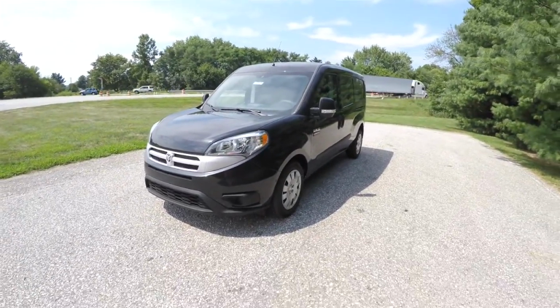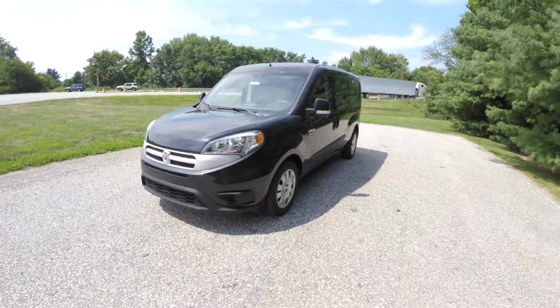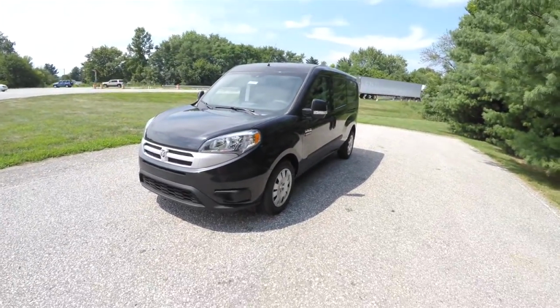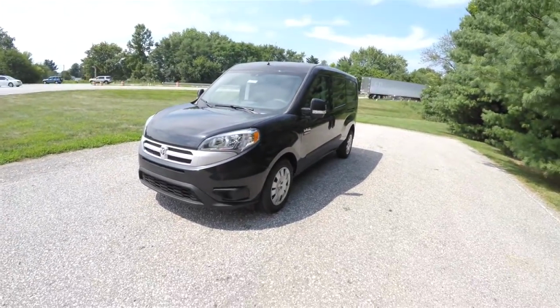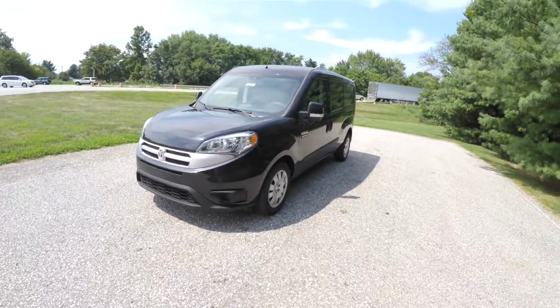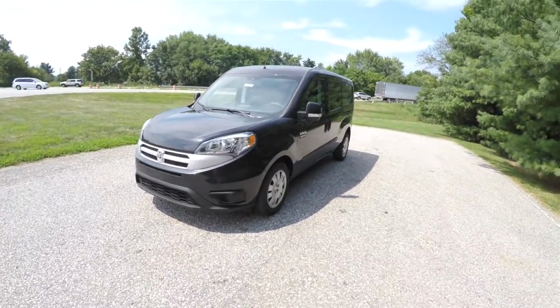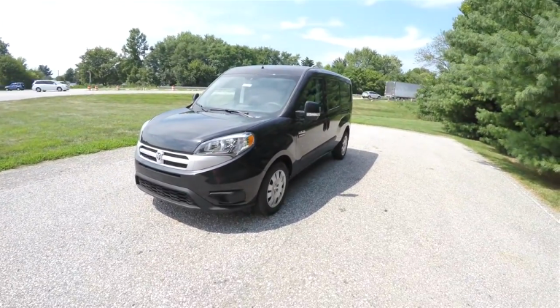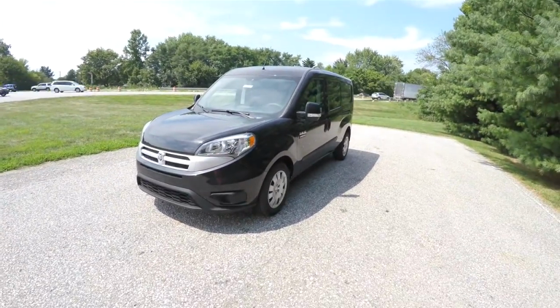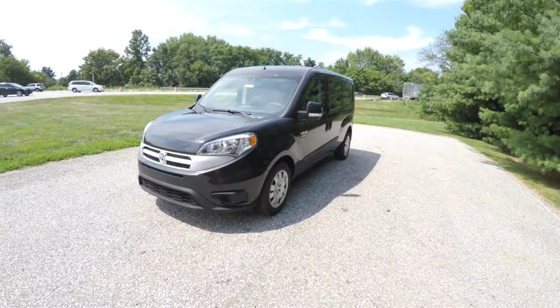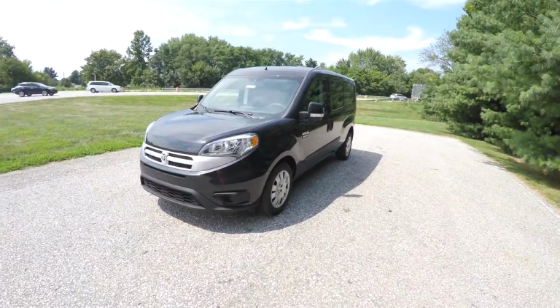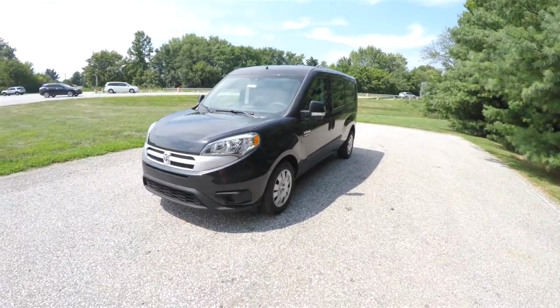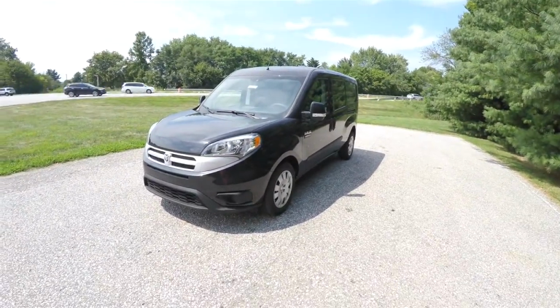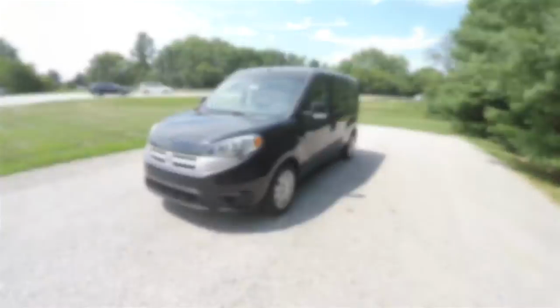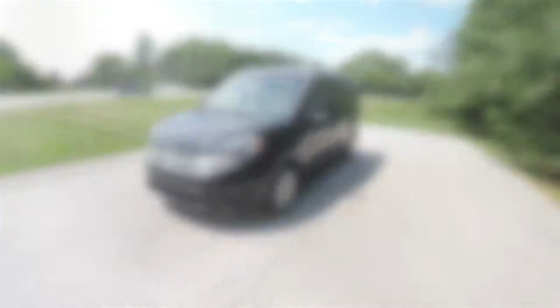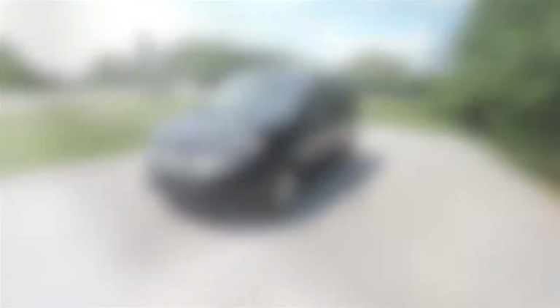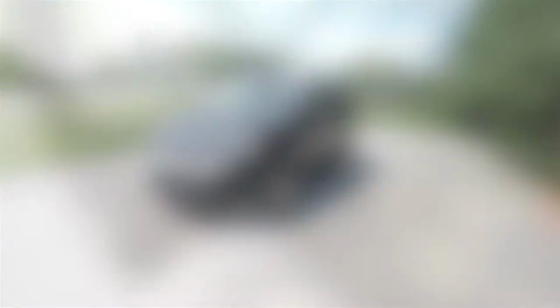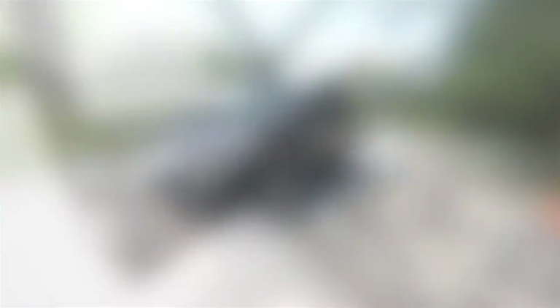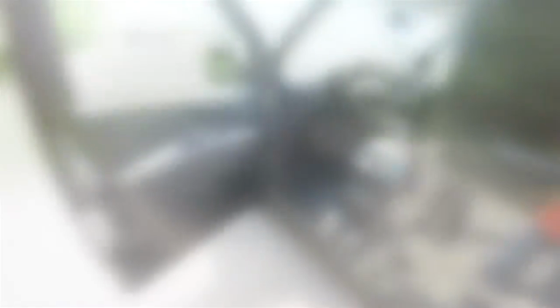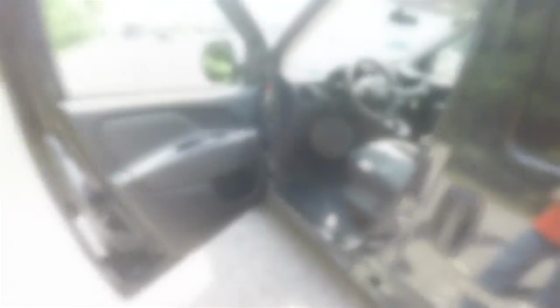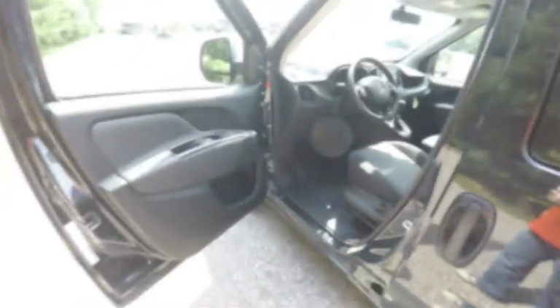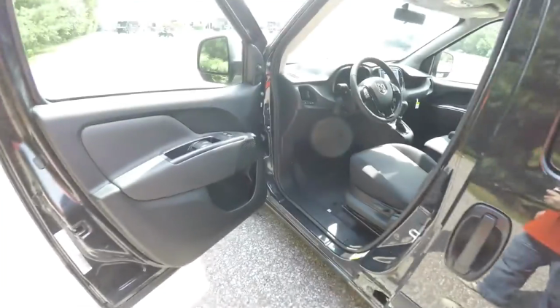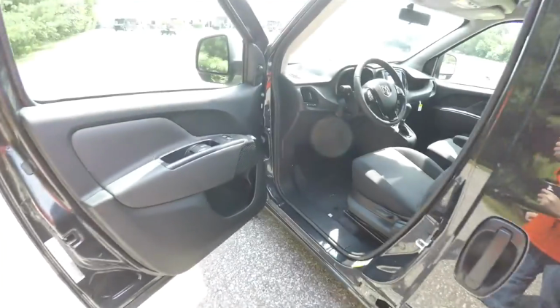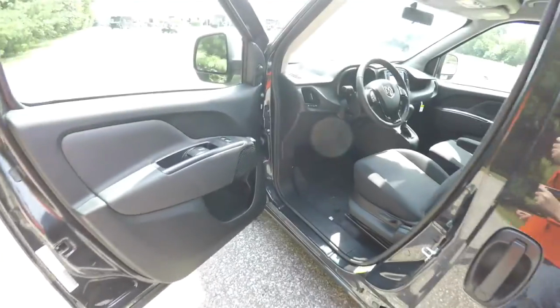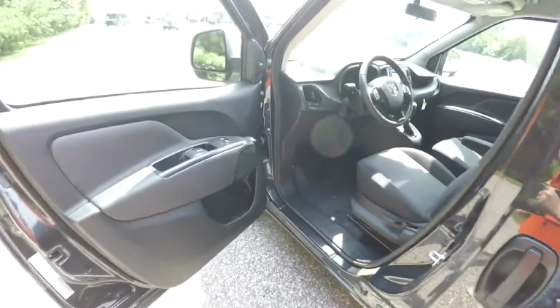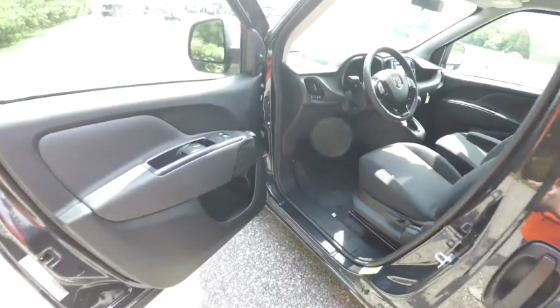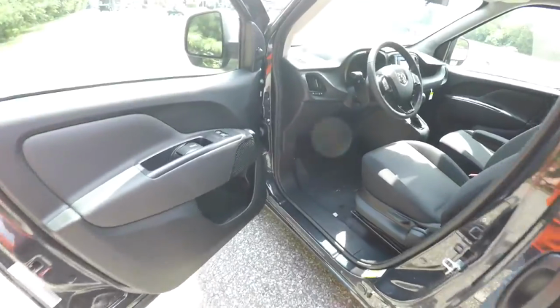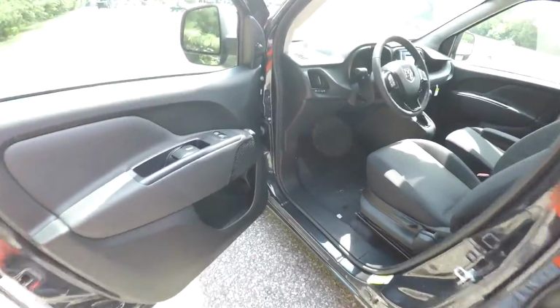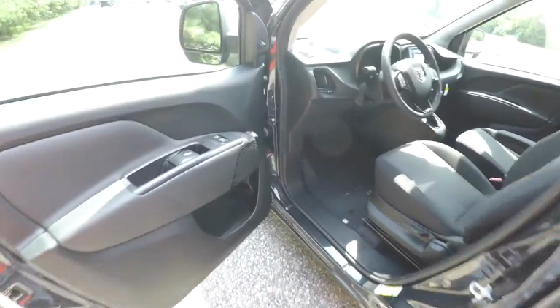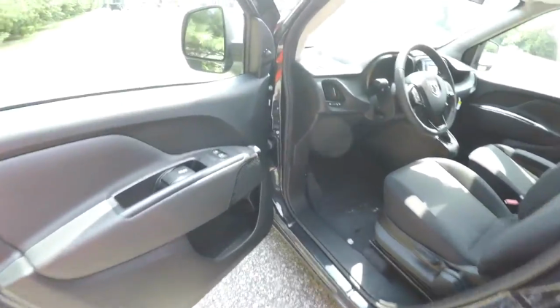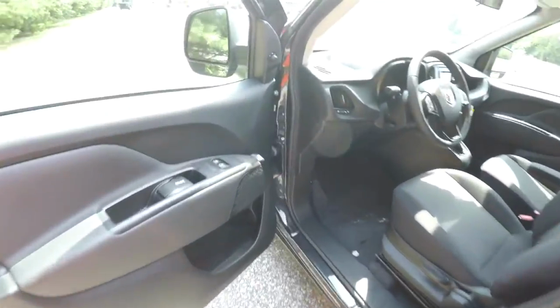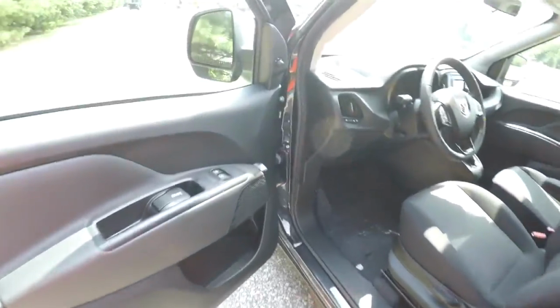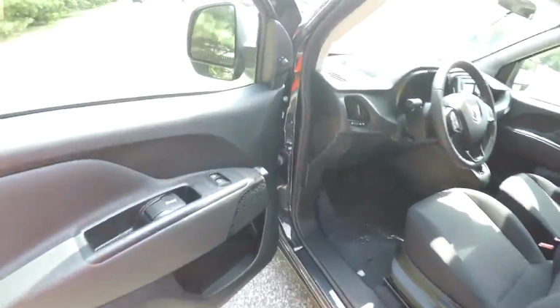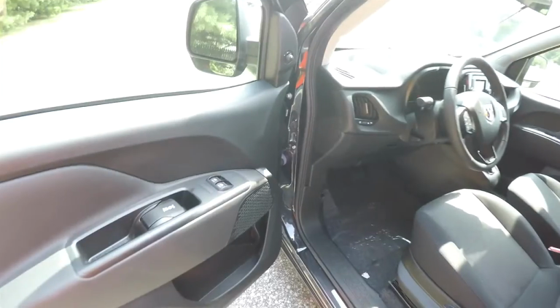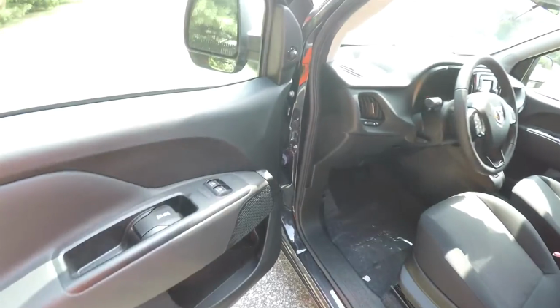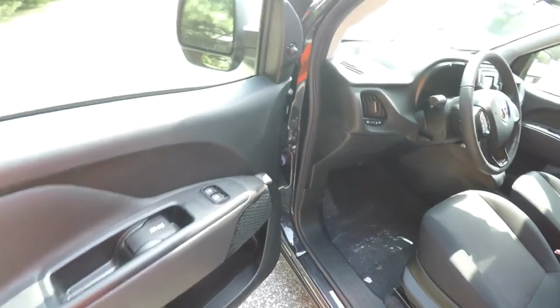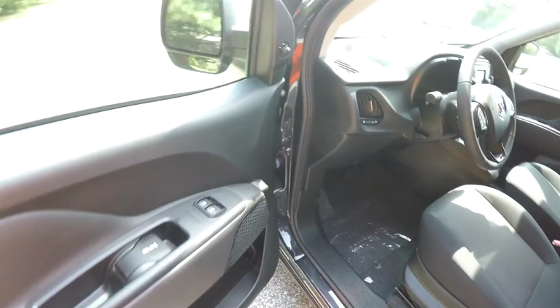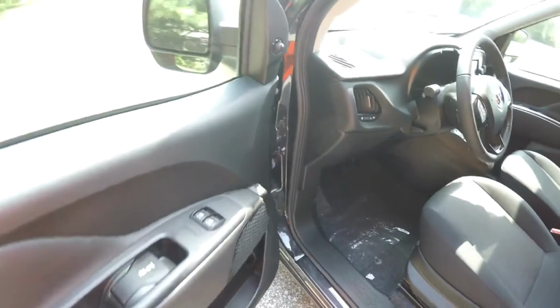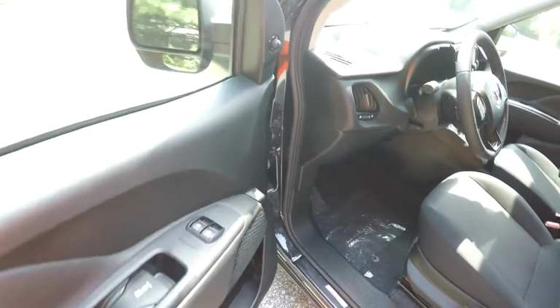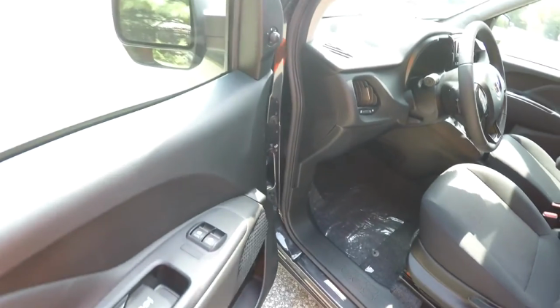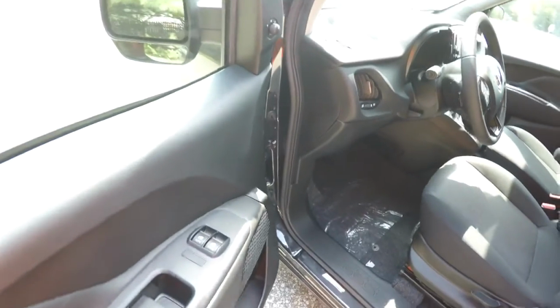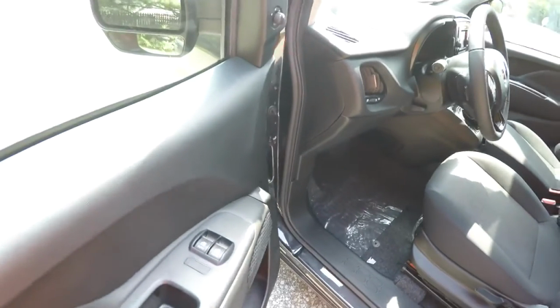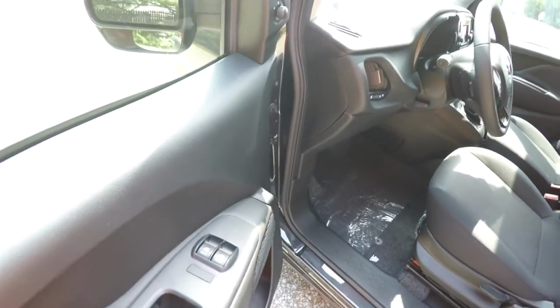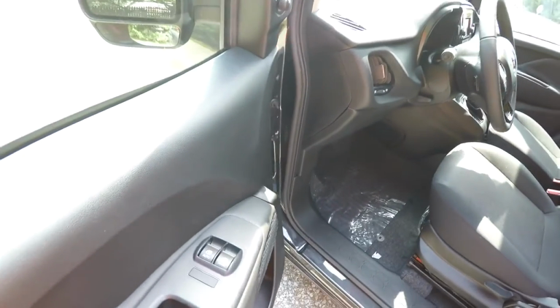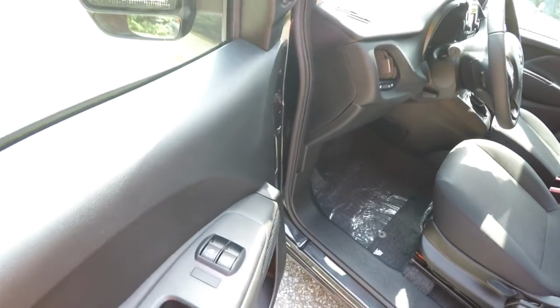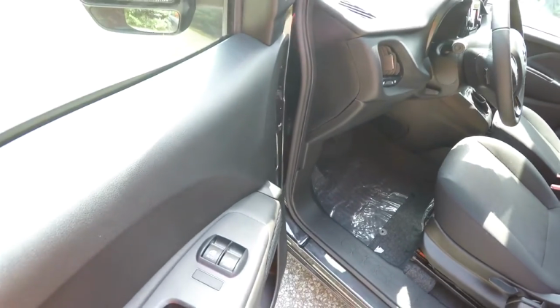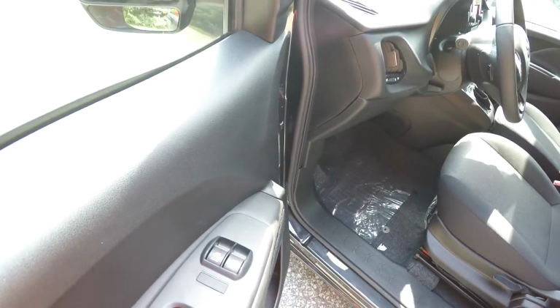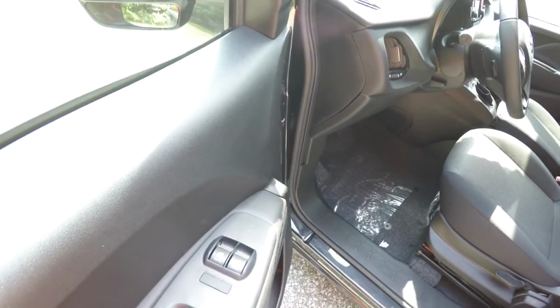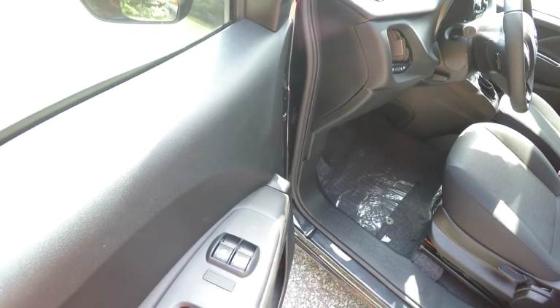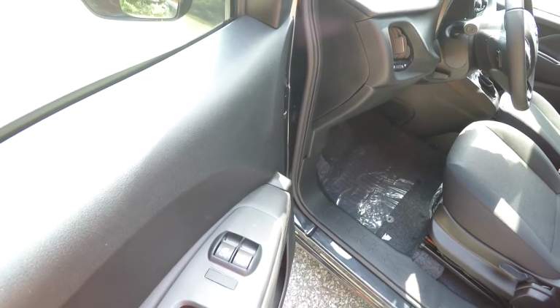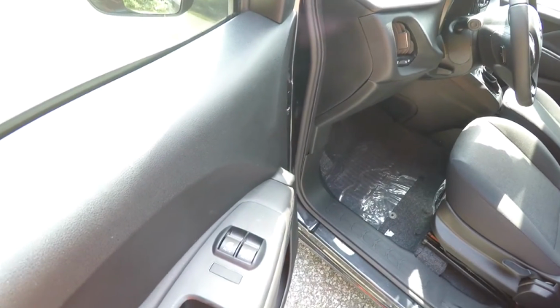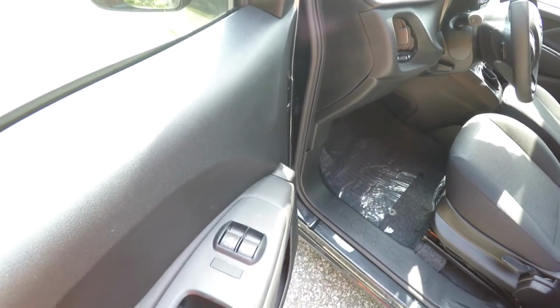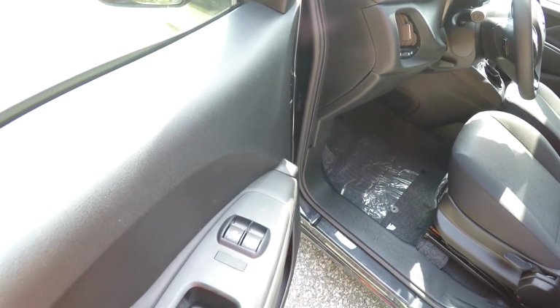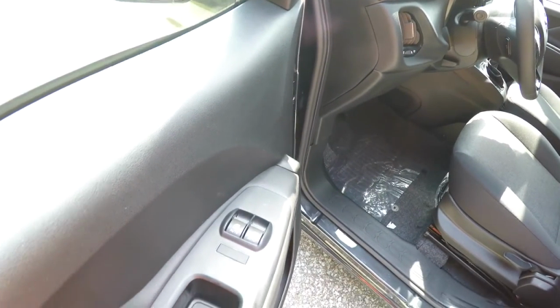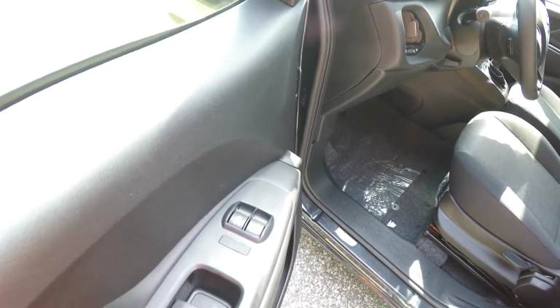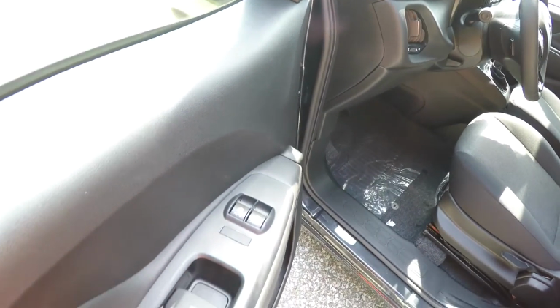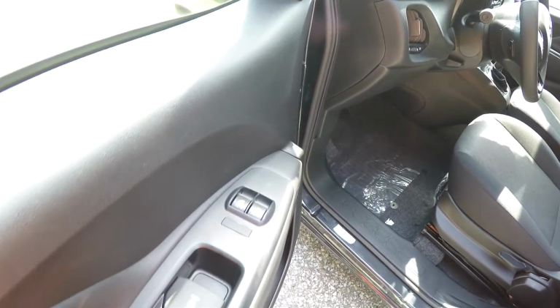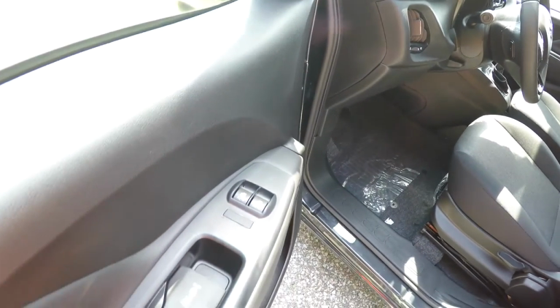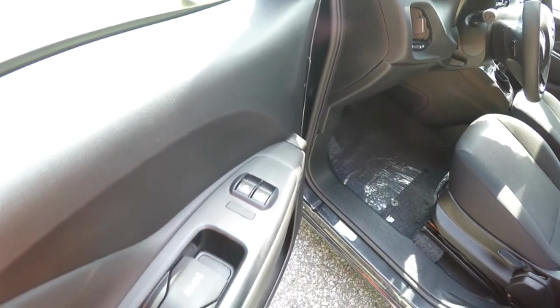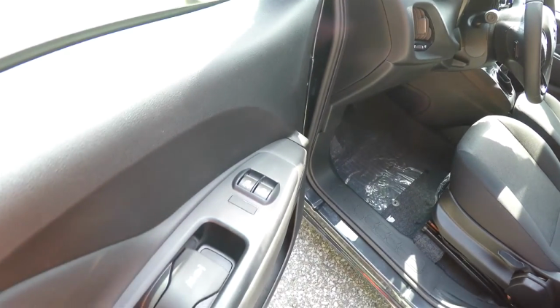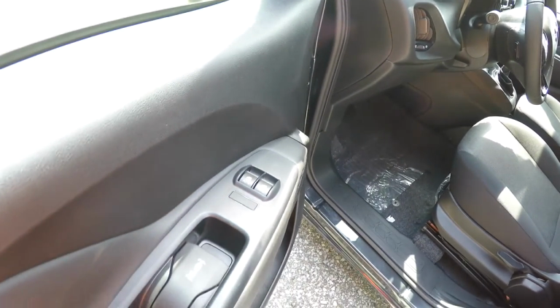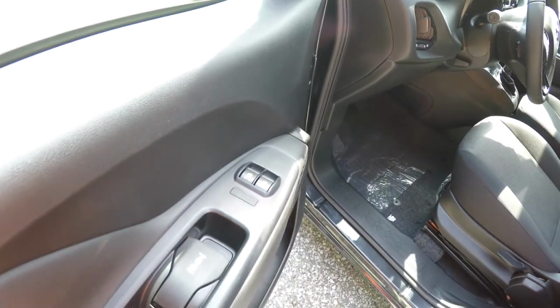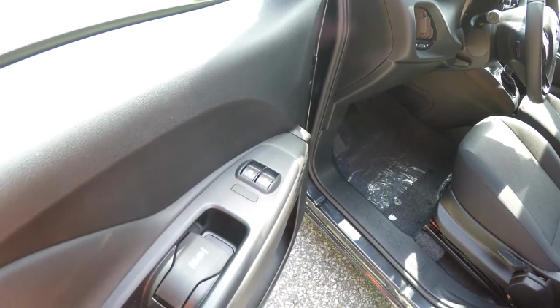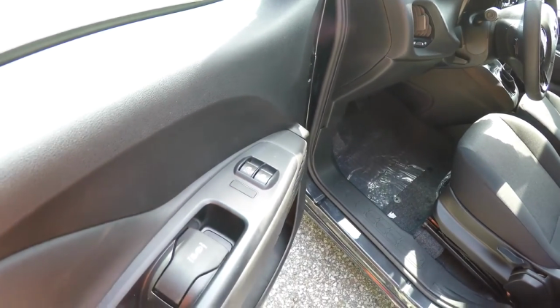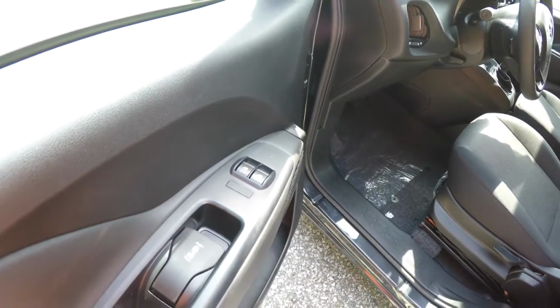Let's take a look at the interior. Inside, this vehicle does have power heated mirrors, power windows, and power door locks.